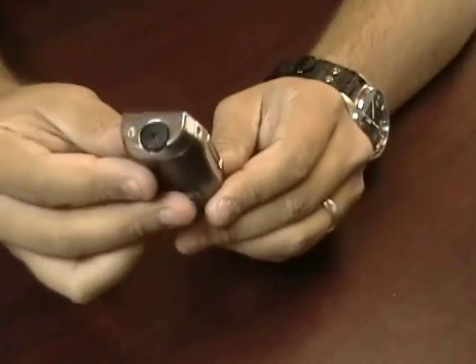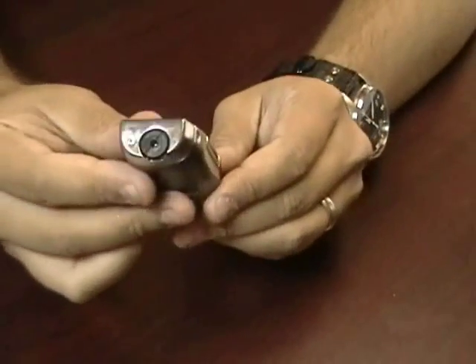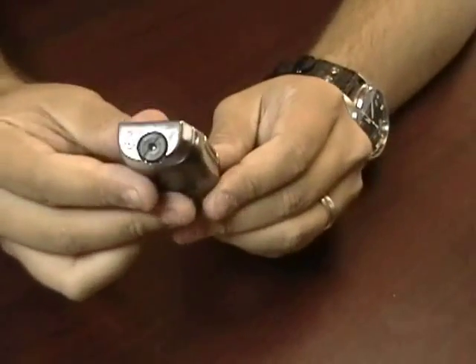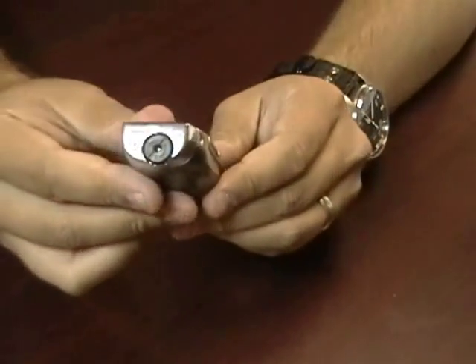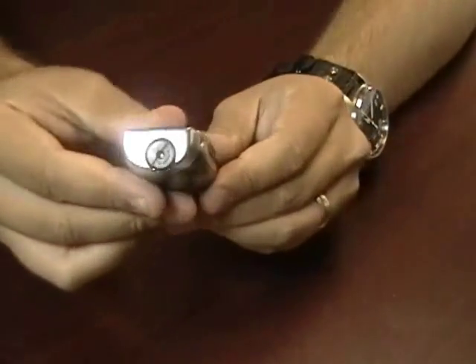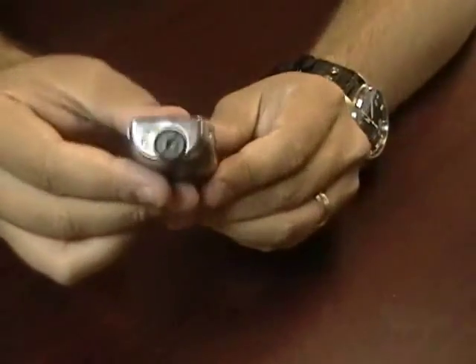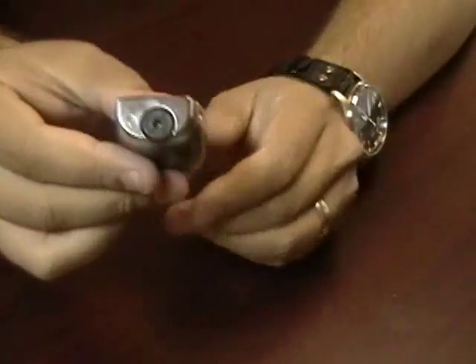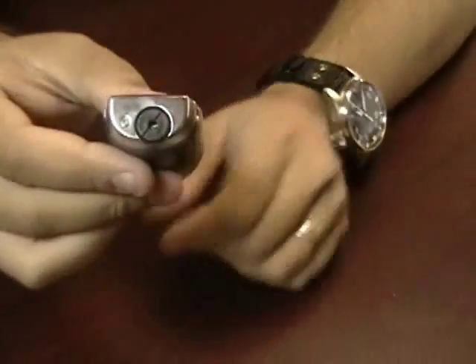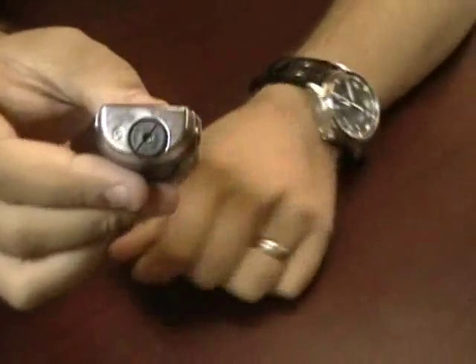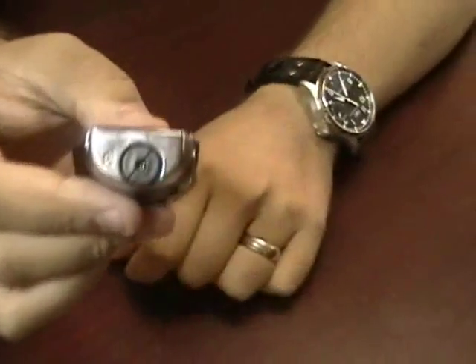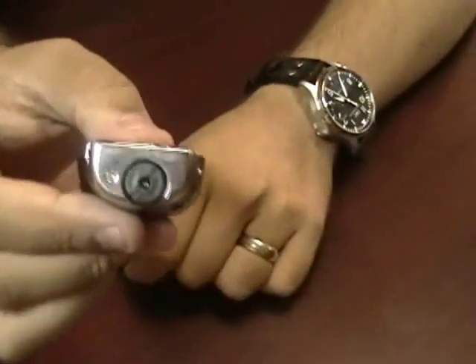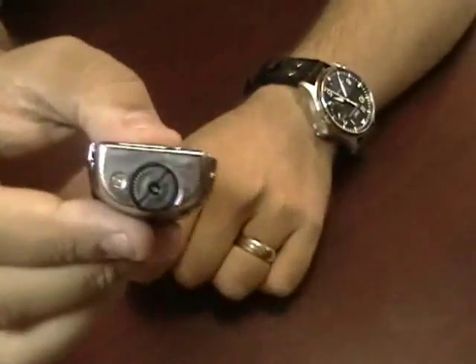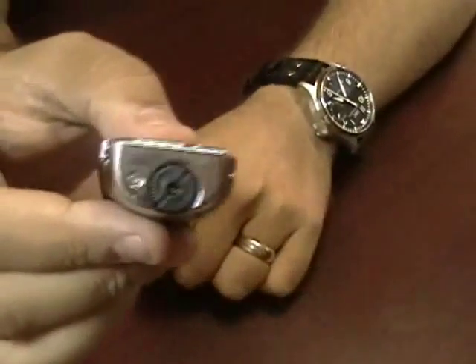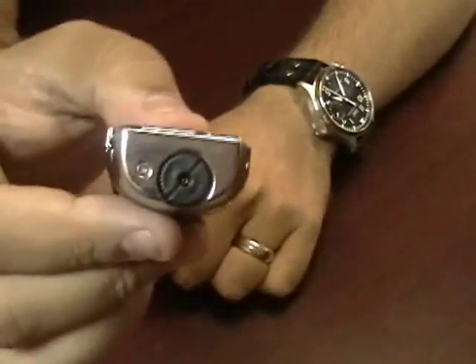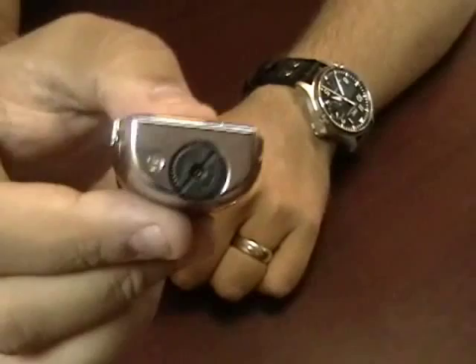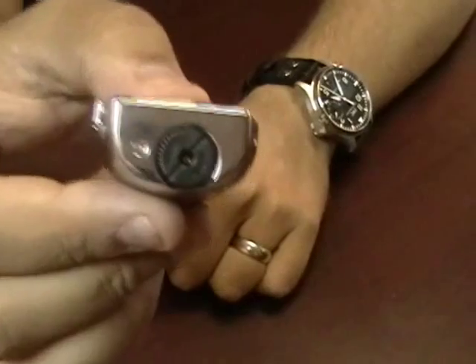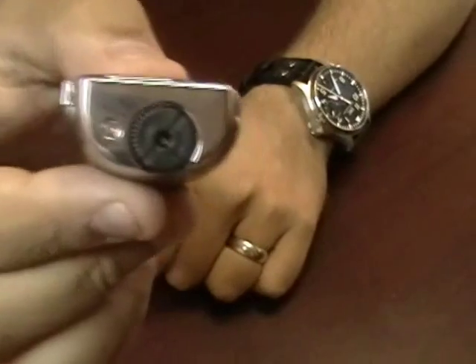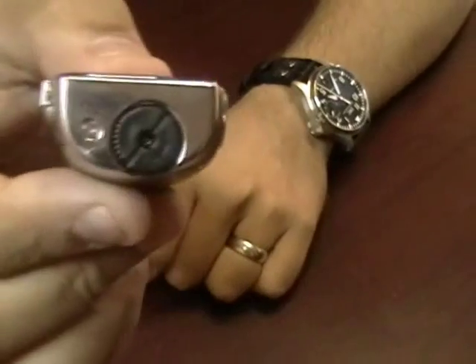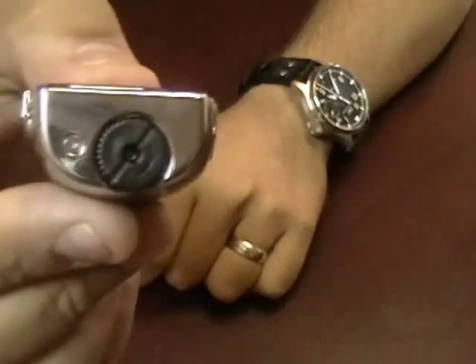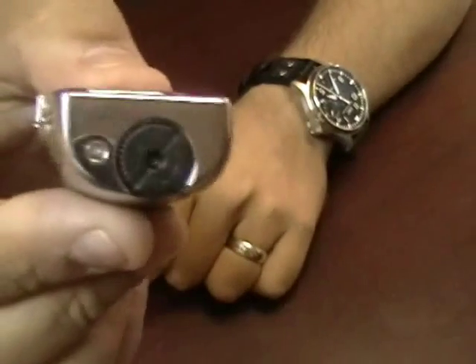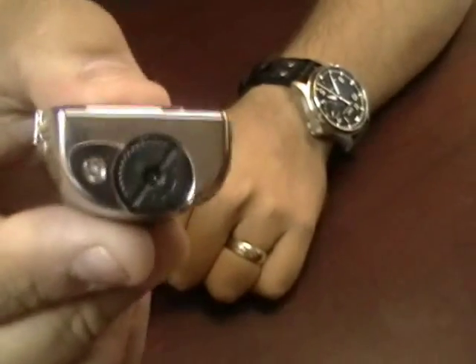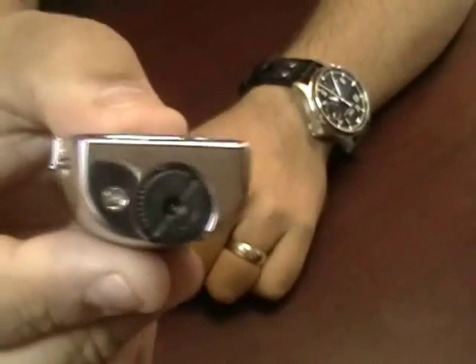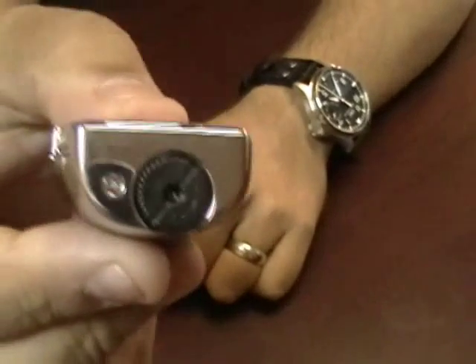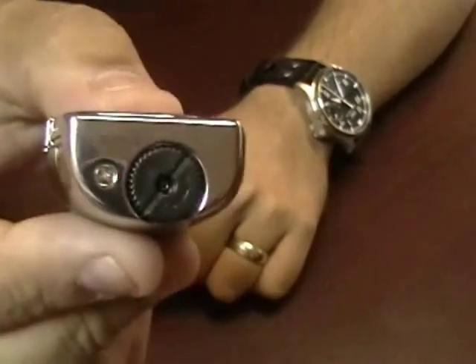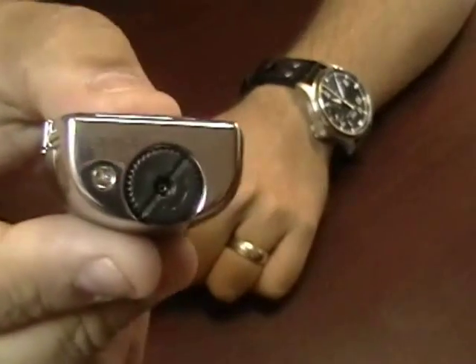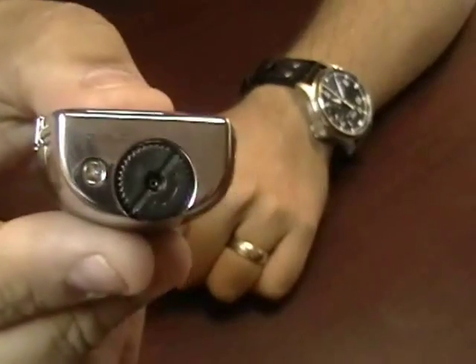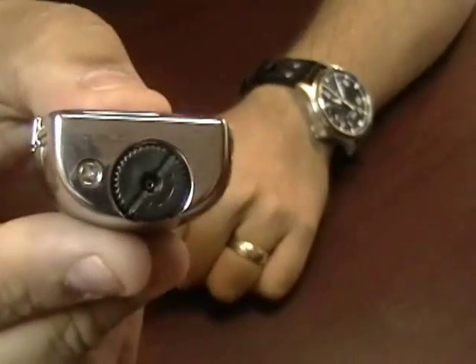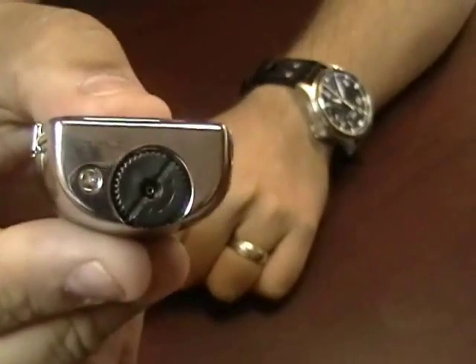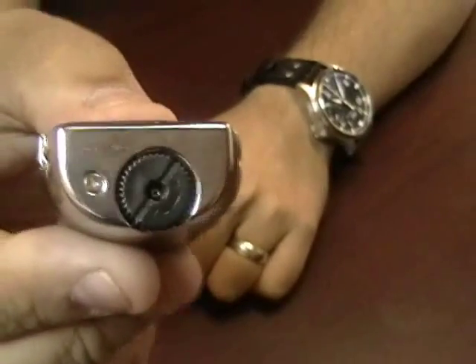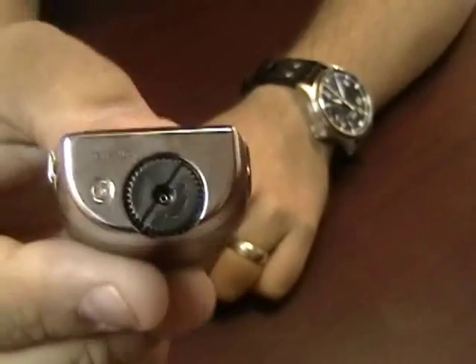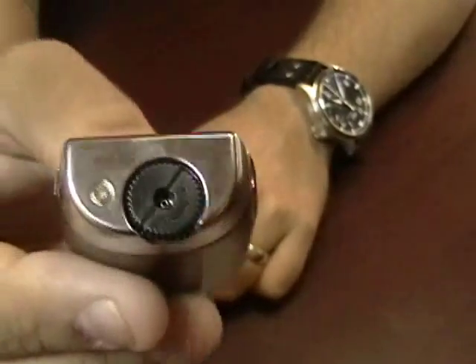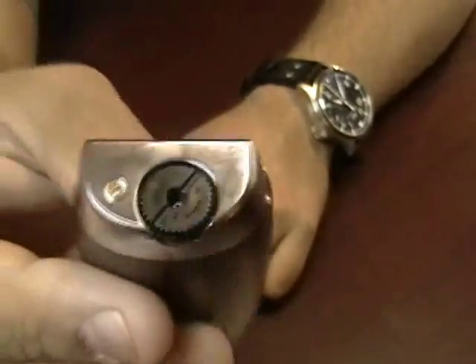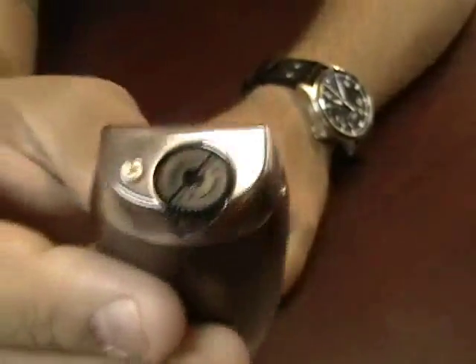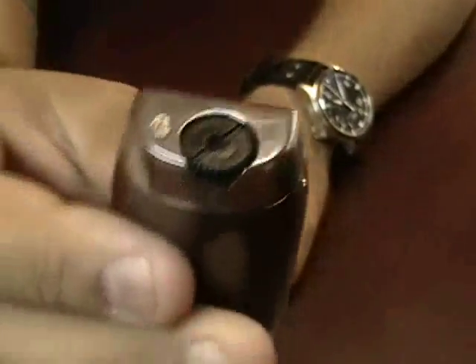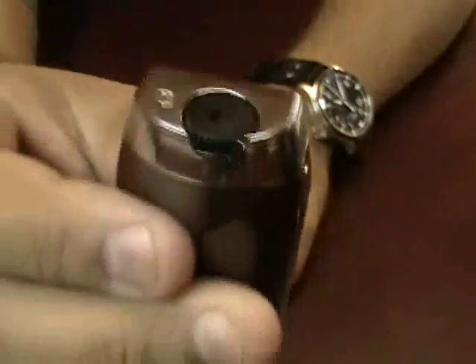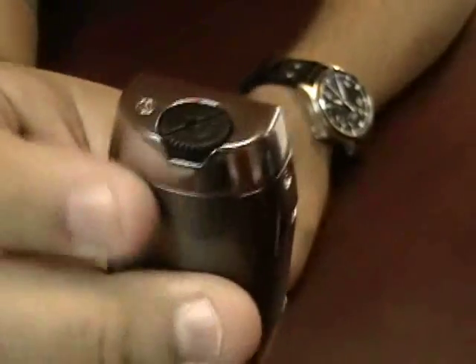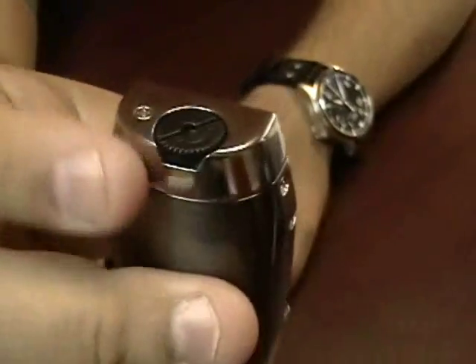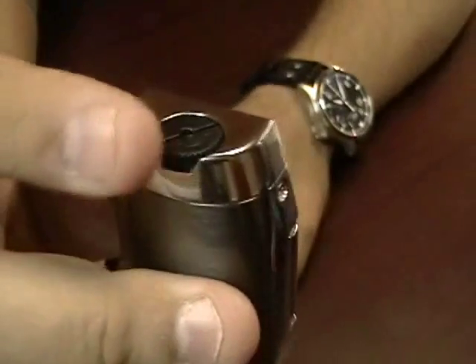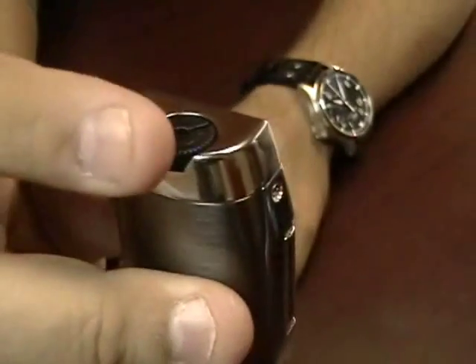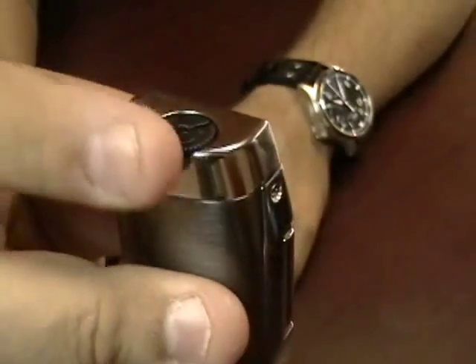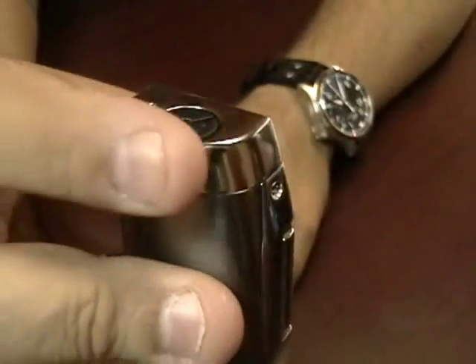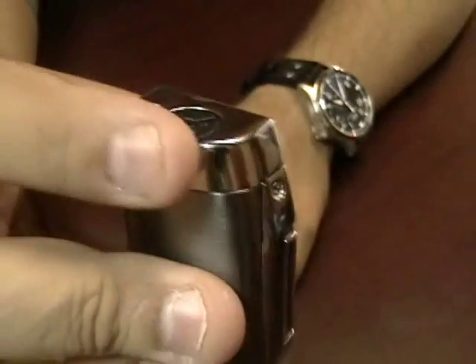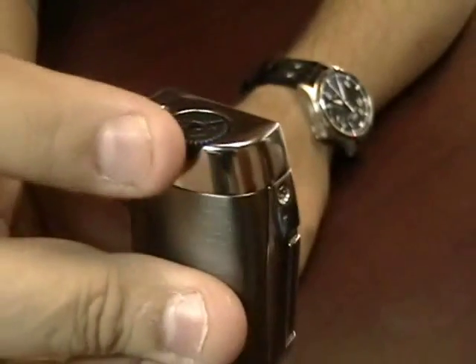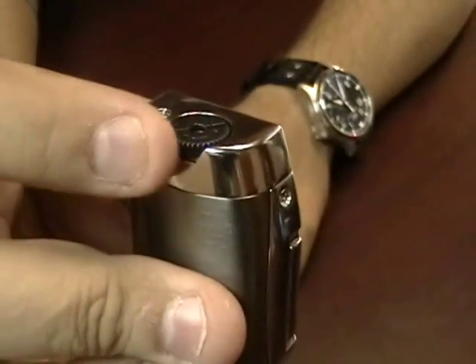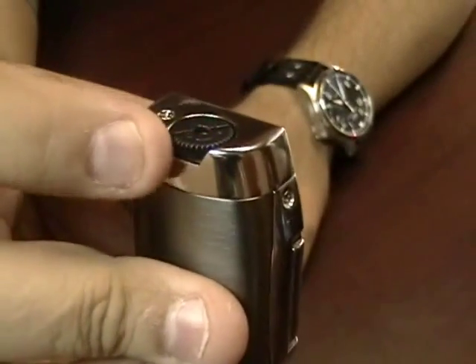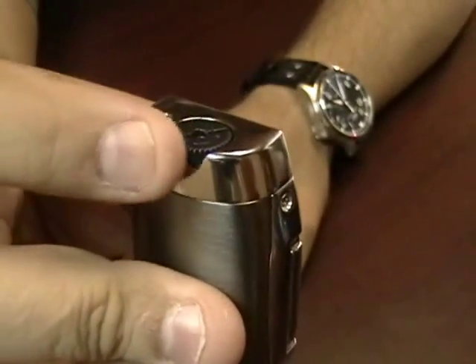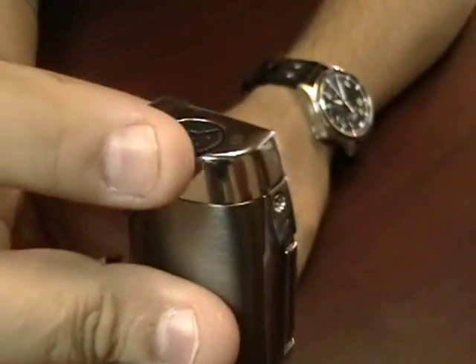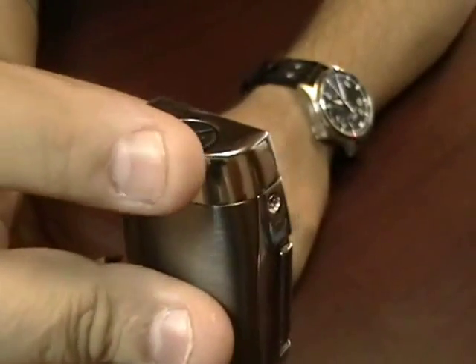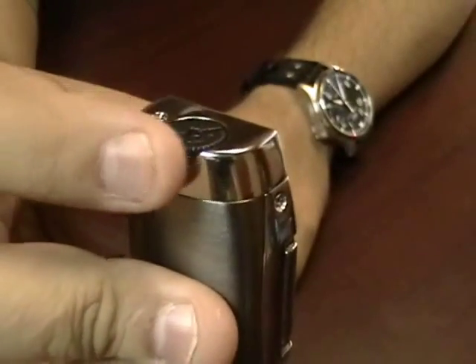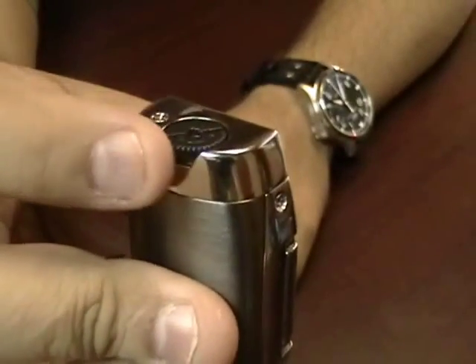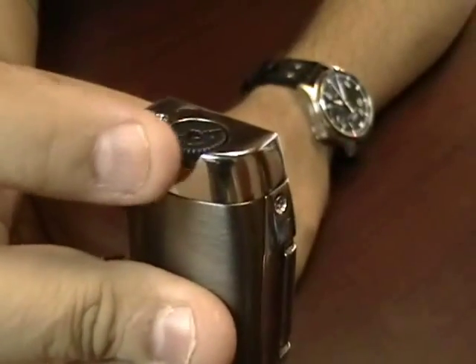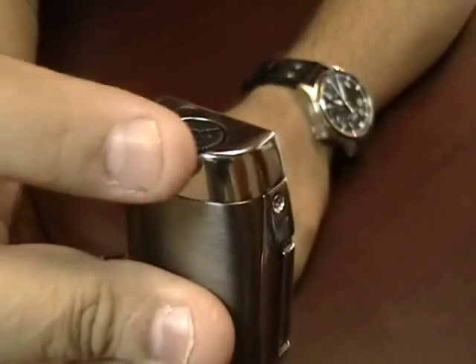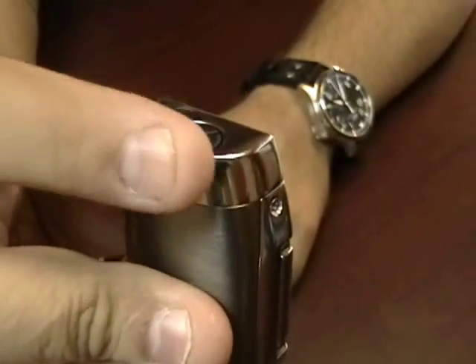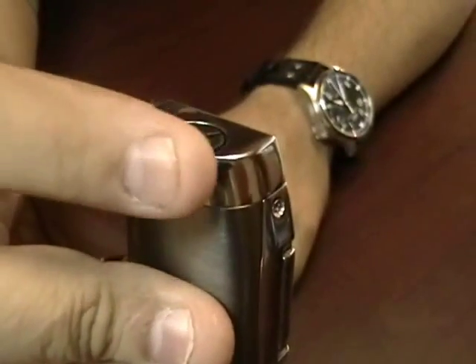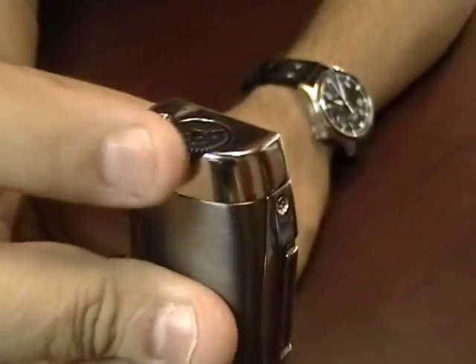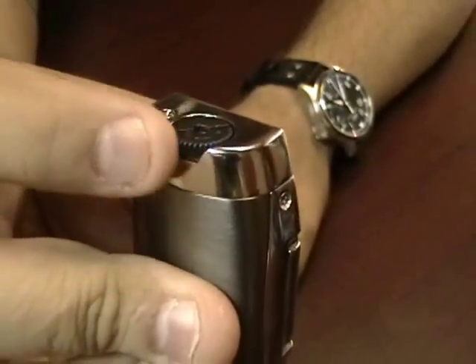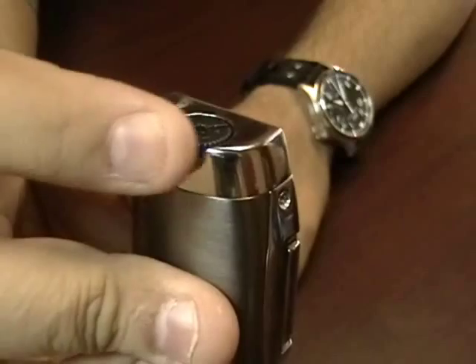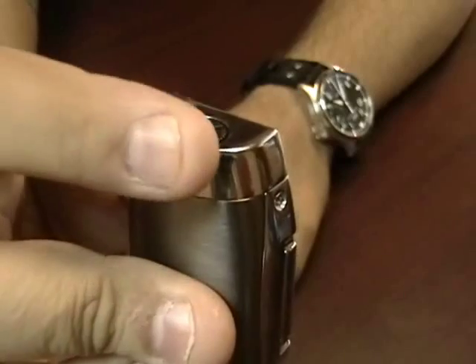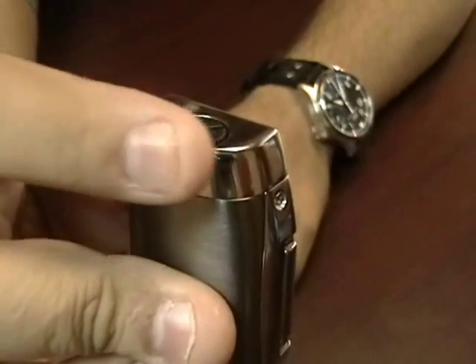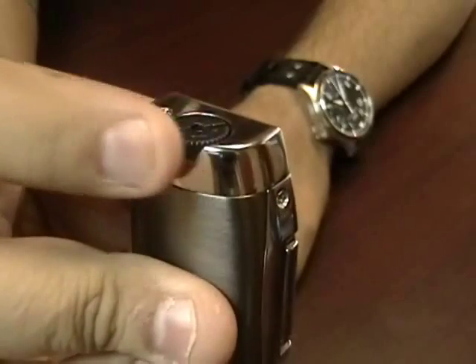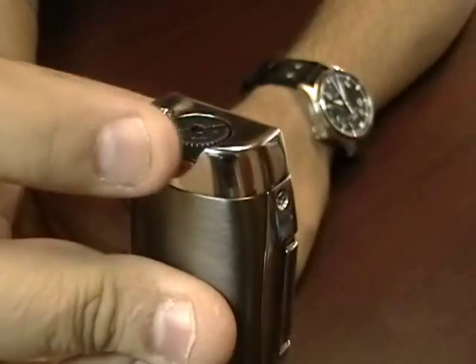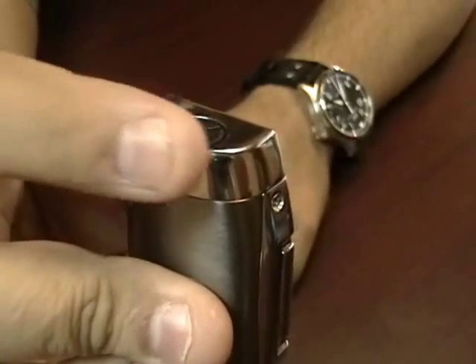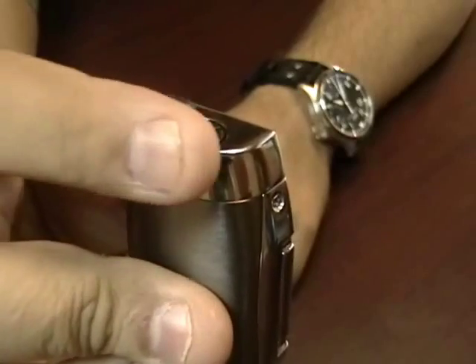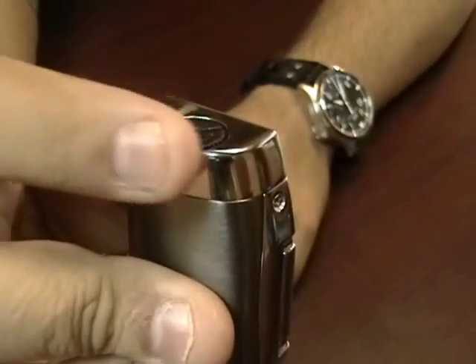This lighter features a refill valve on the back with a very easy to adjust adjustment knob.